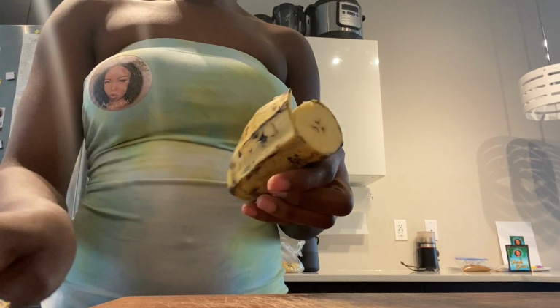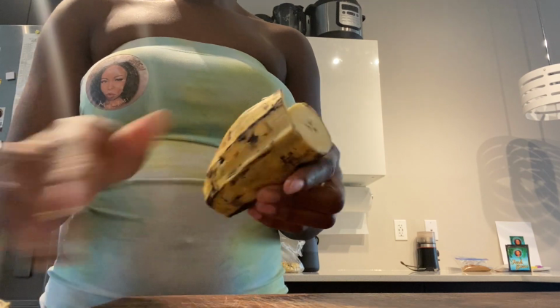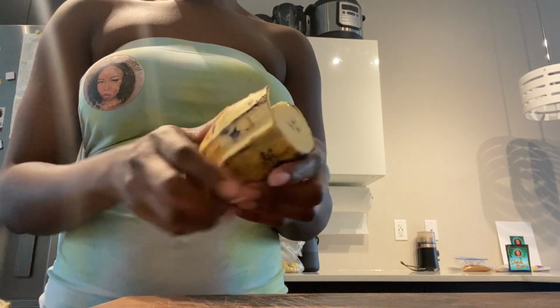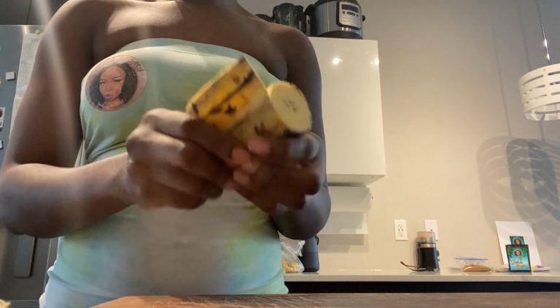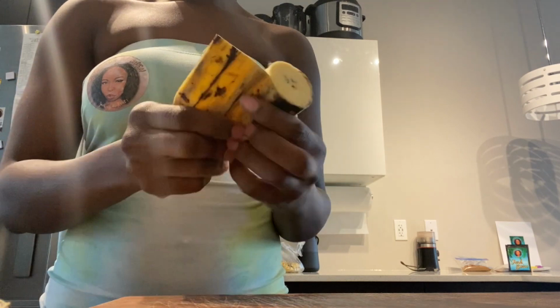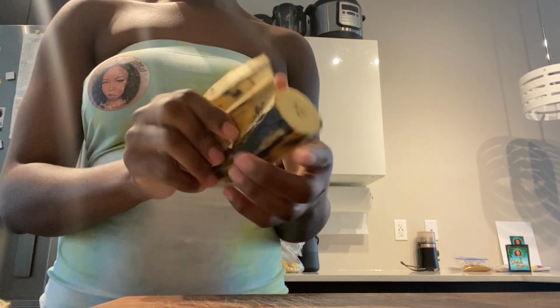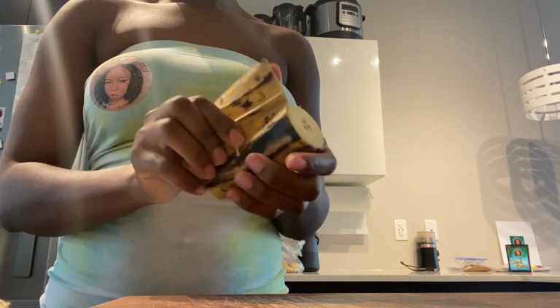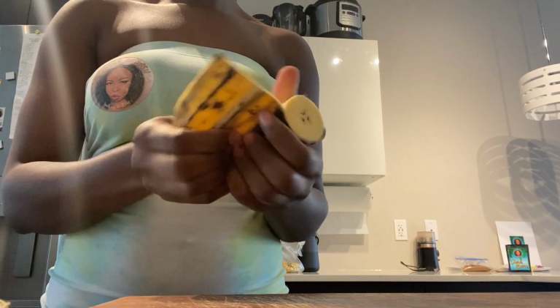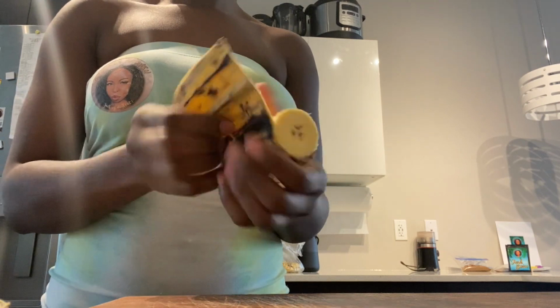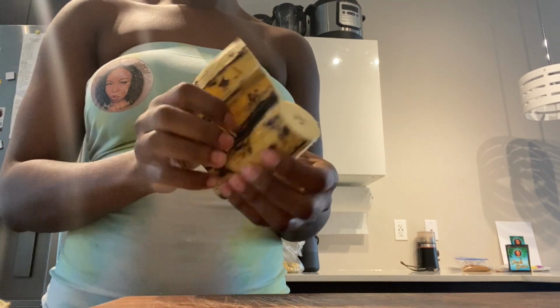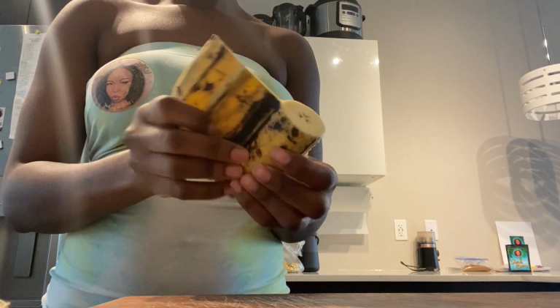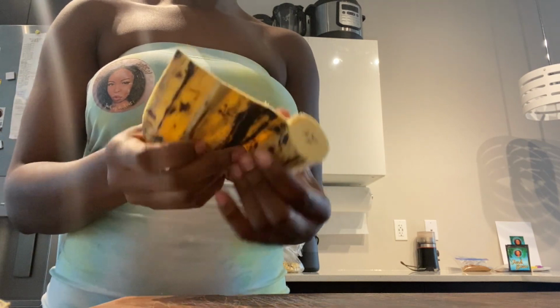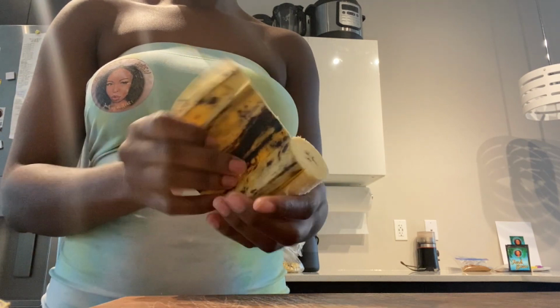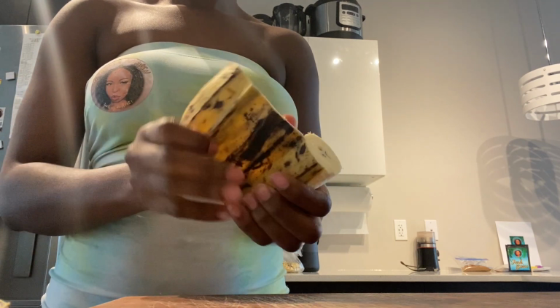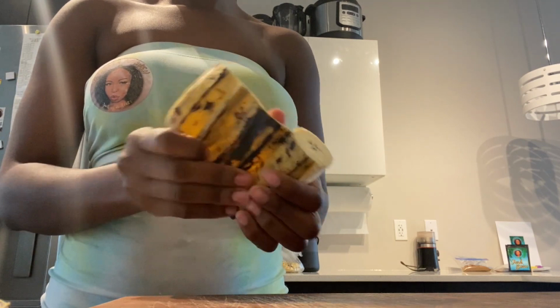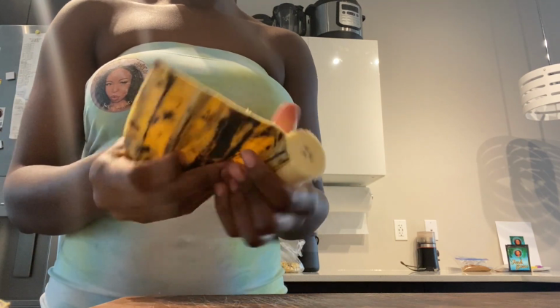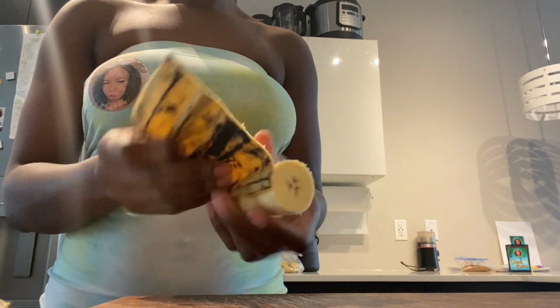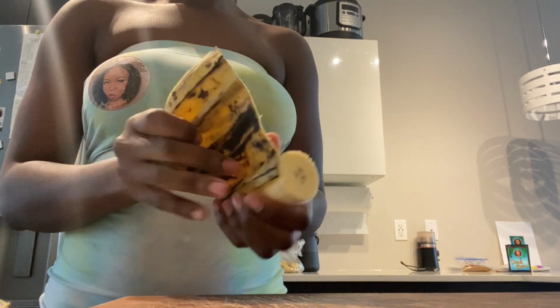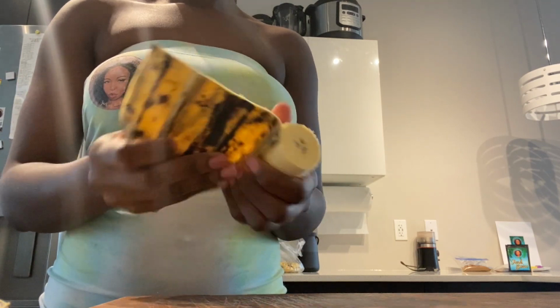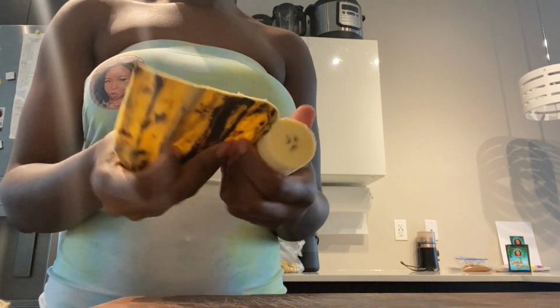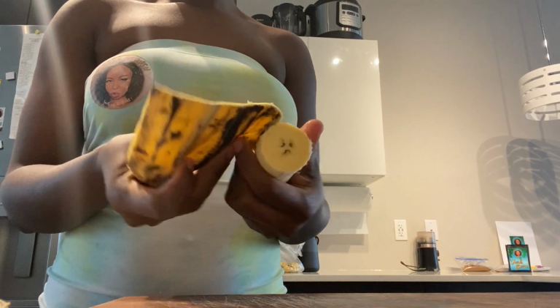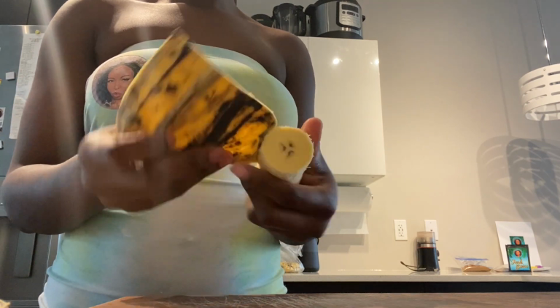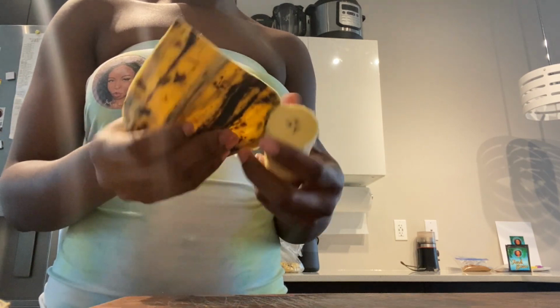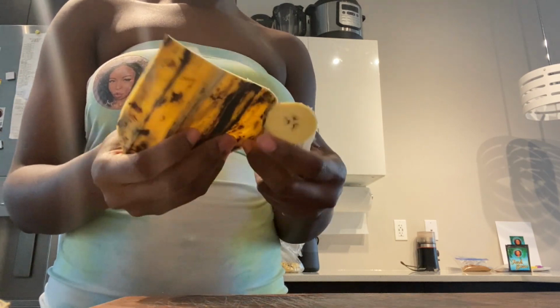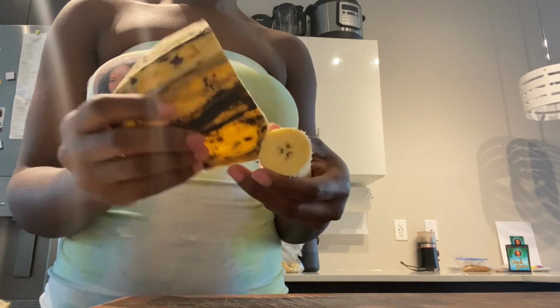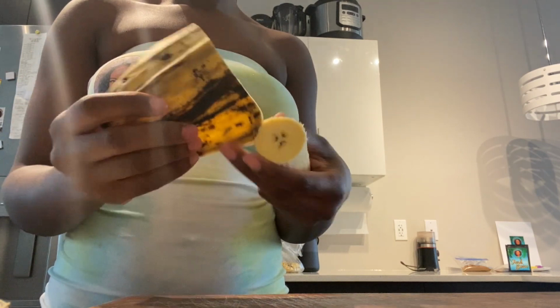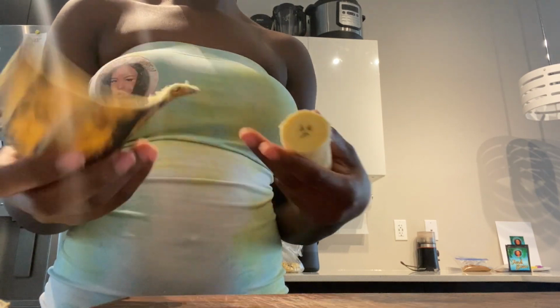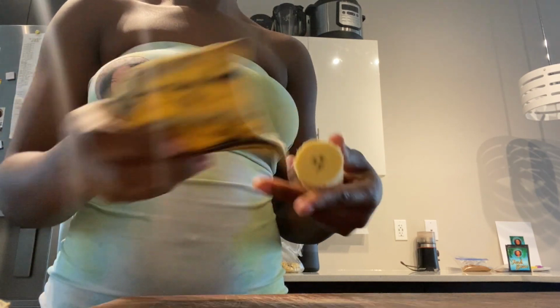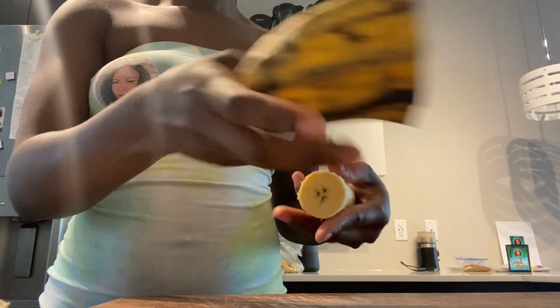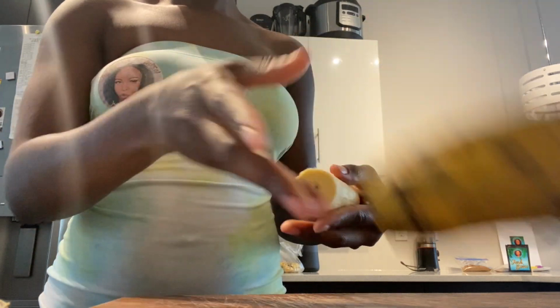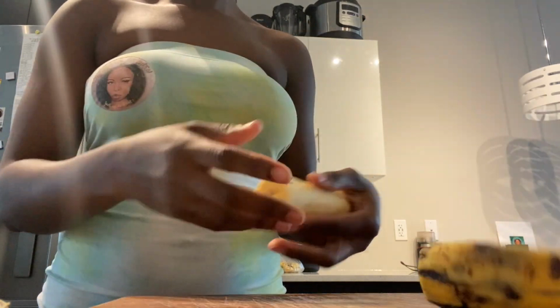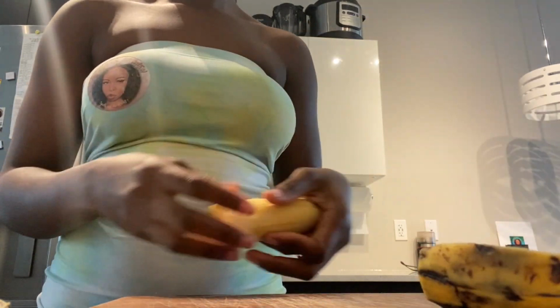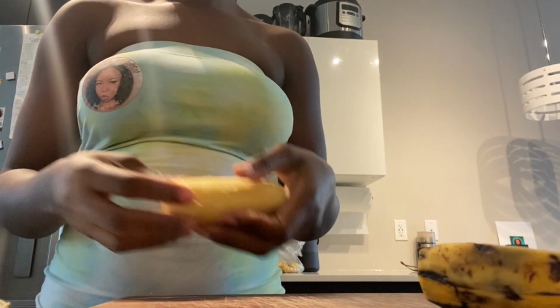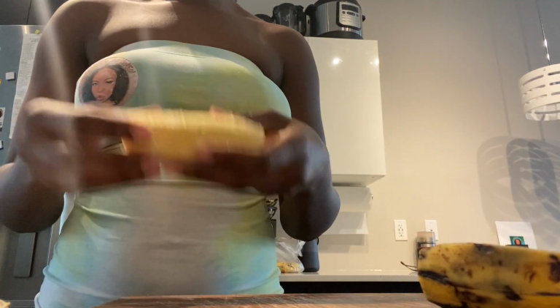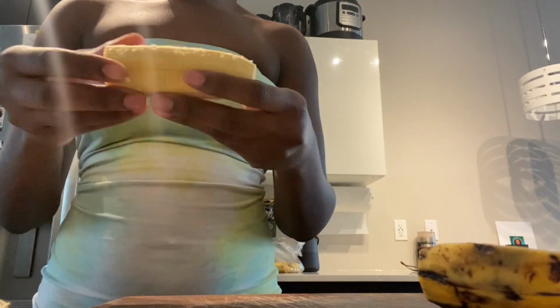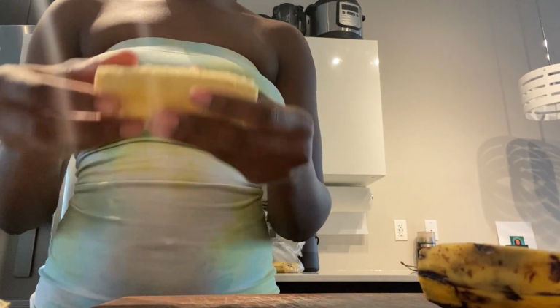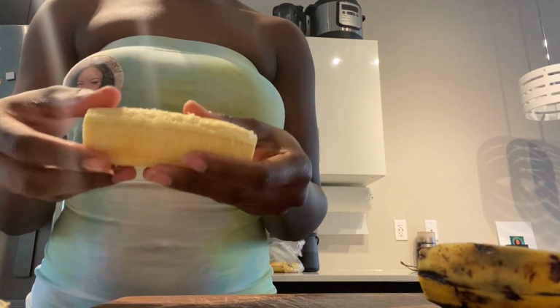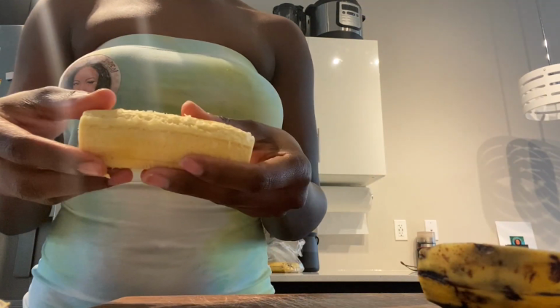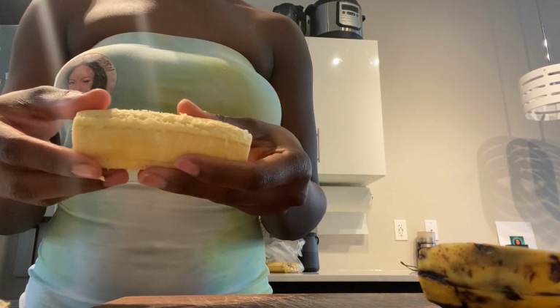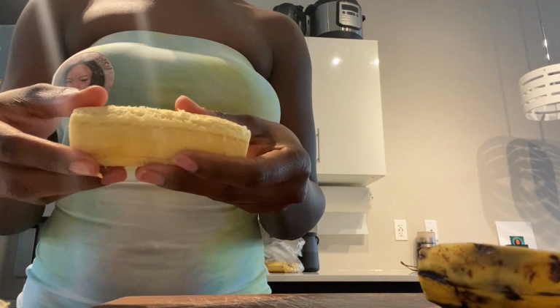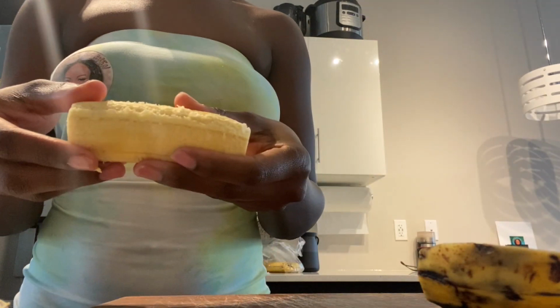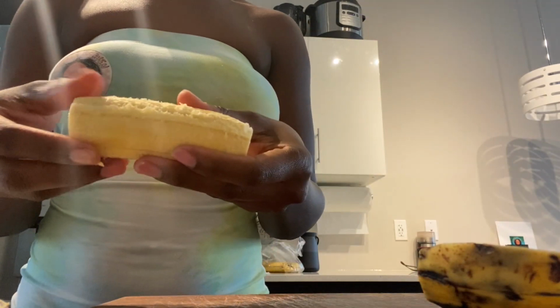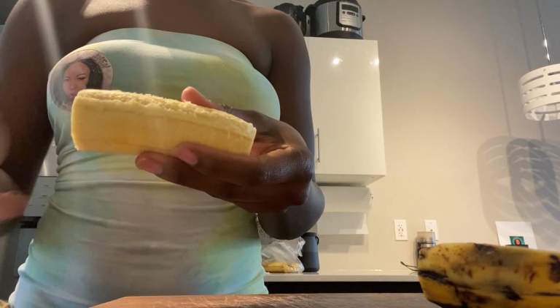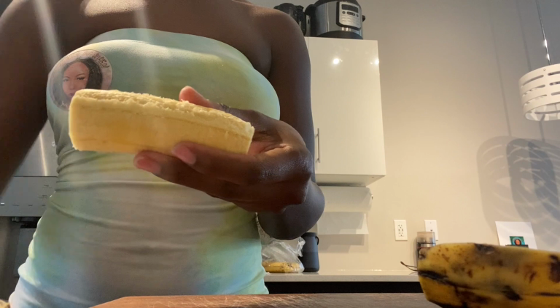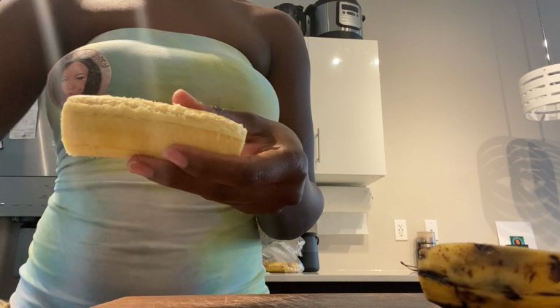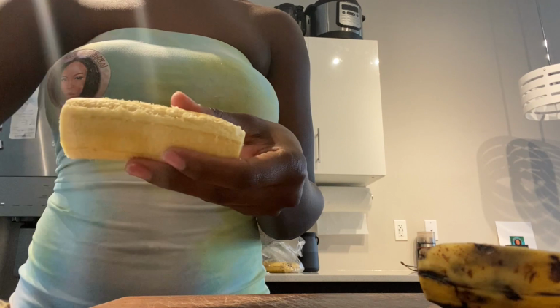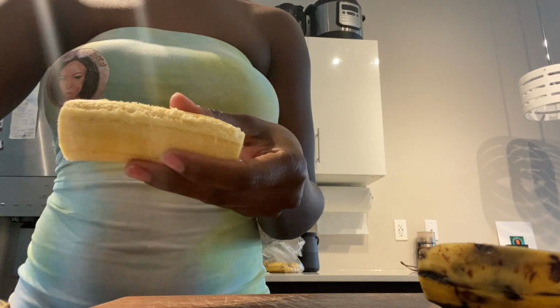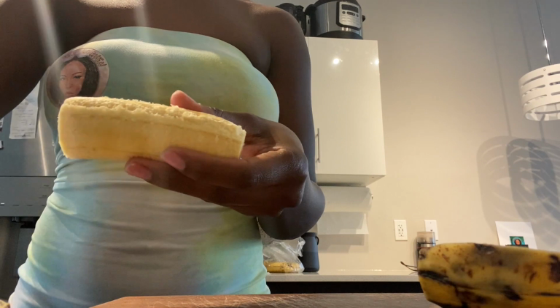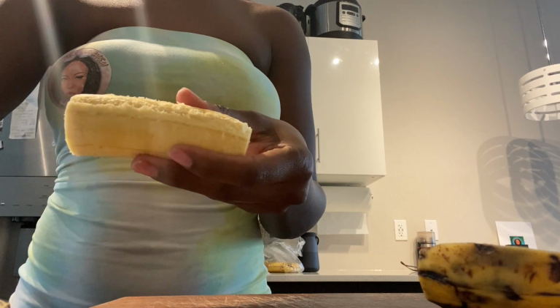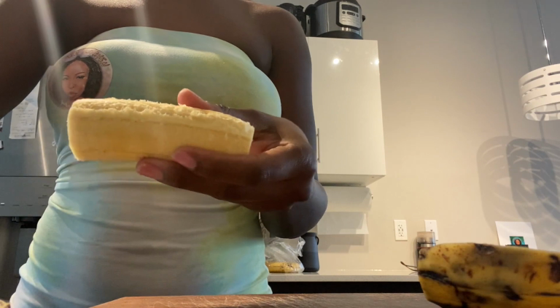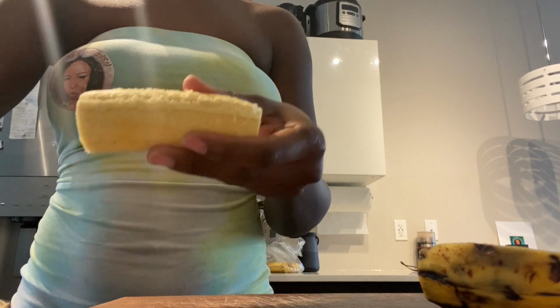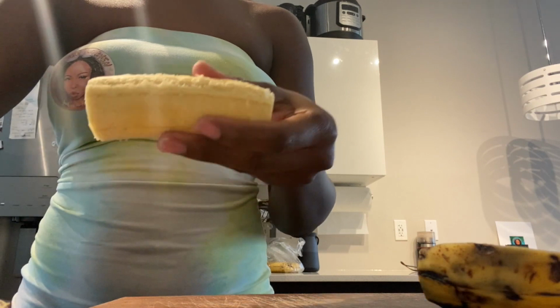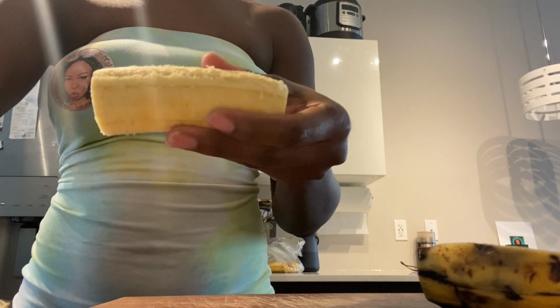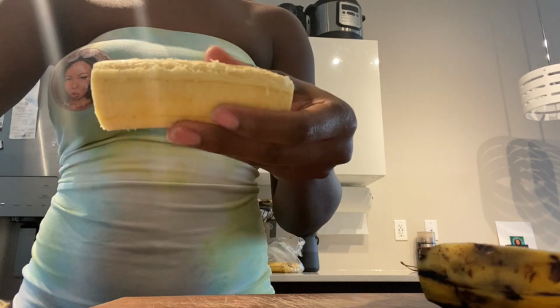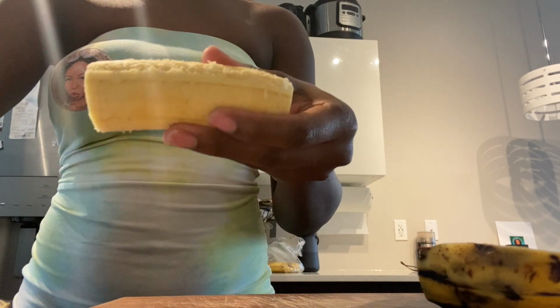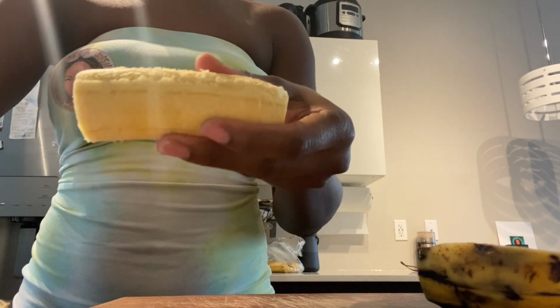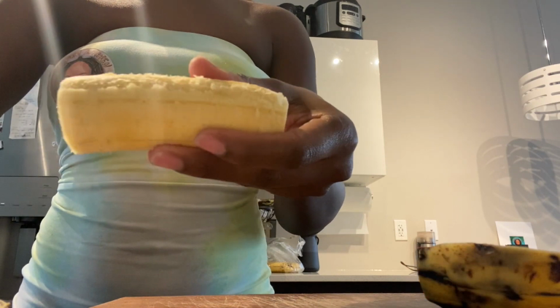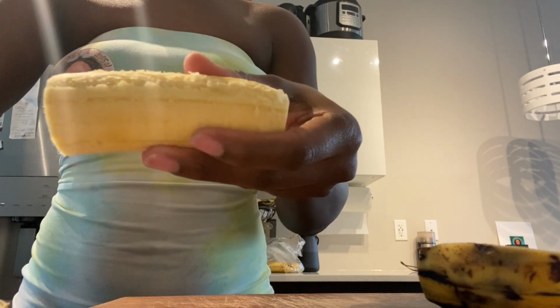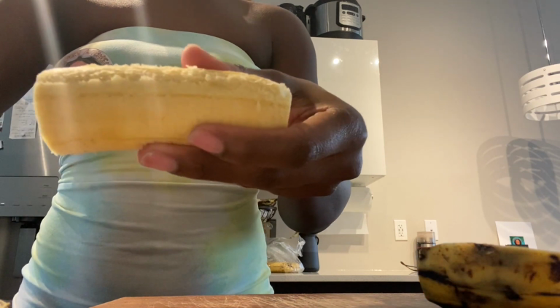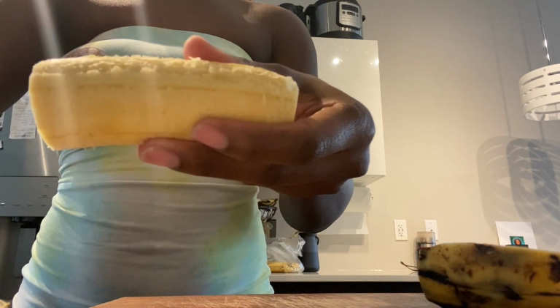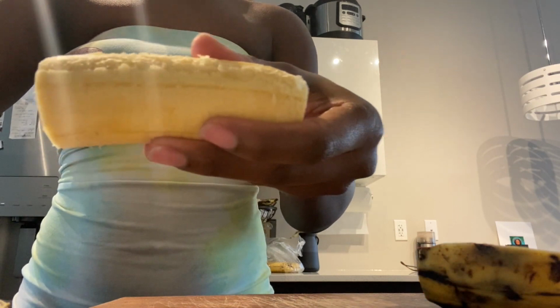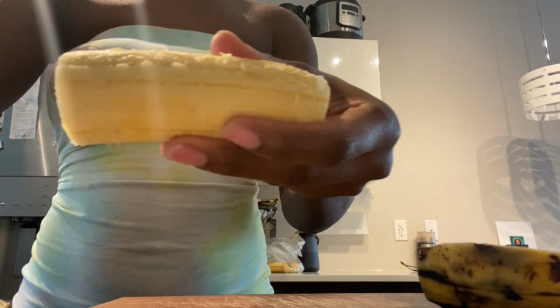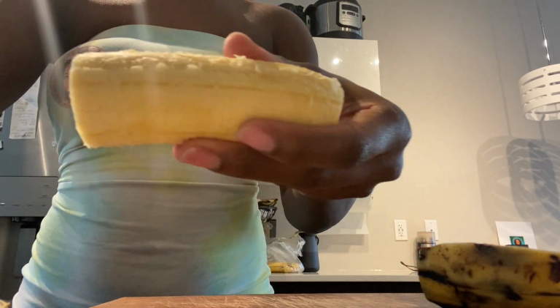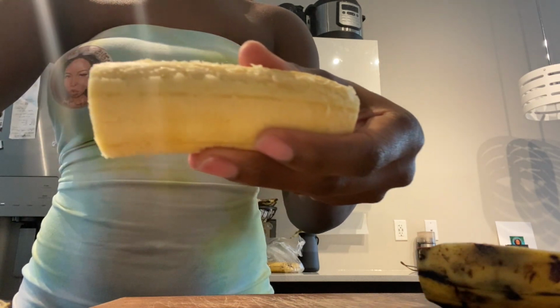This is how you carefully take off the skin. Alright, let's go — we're going to cut these bad boys up.